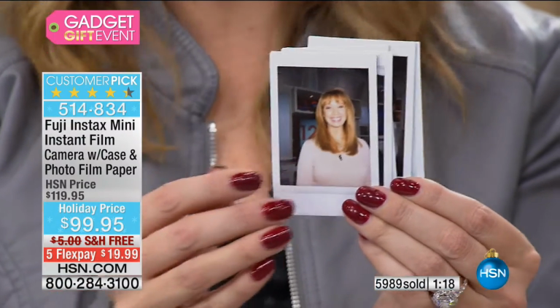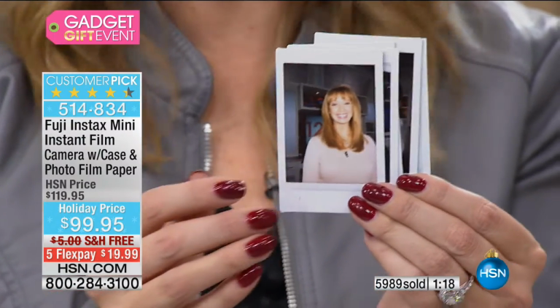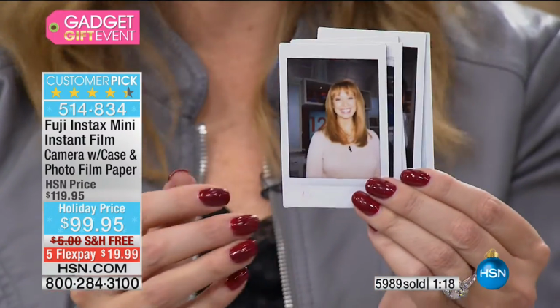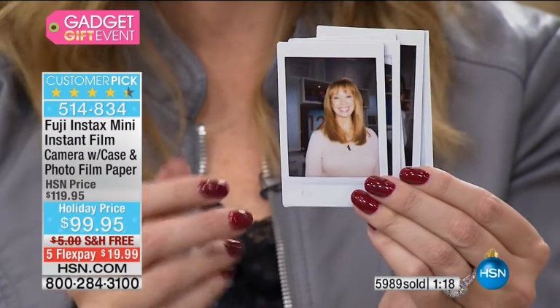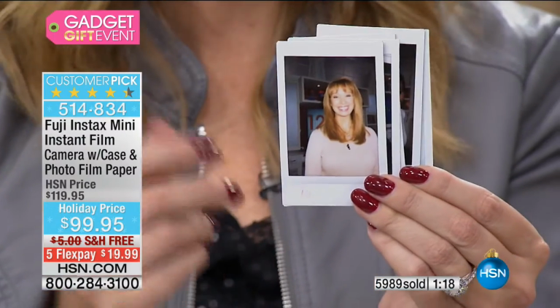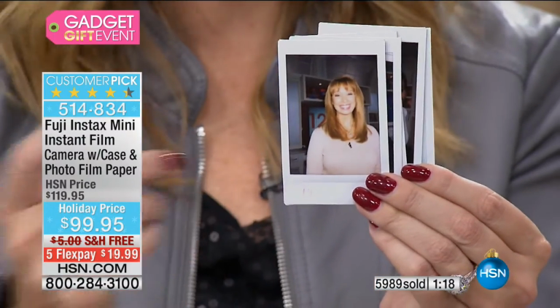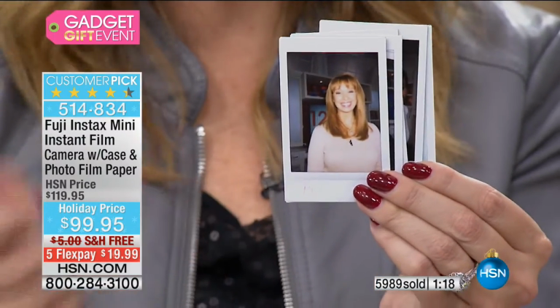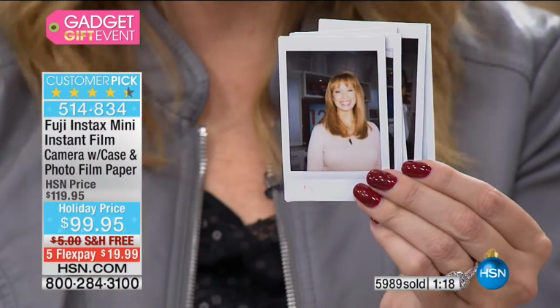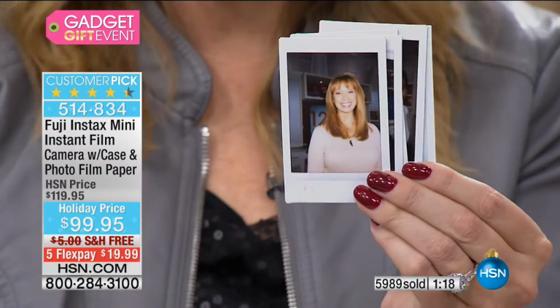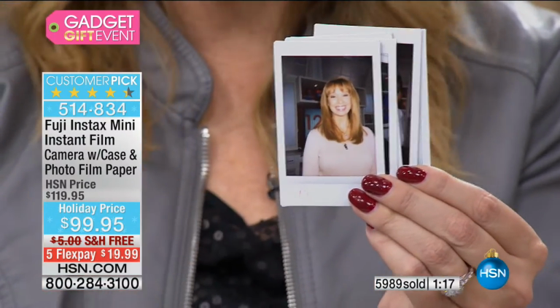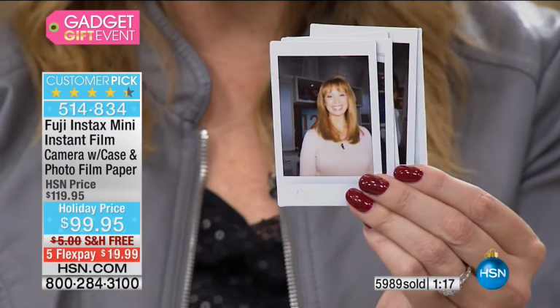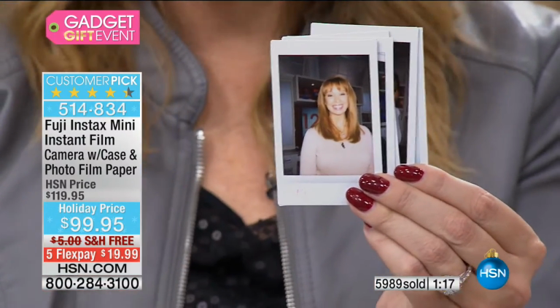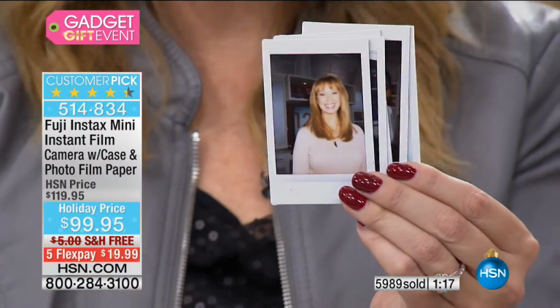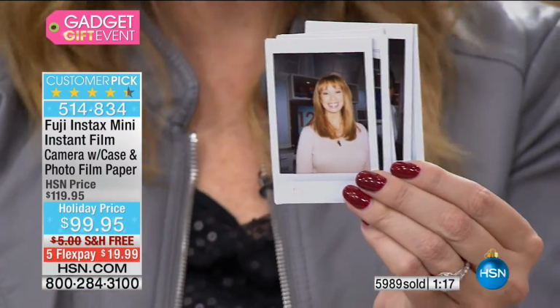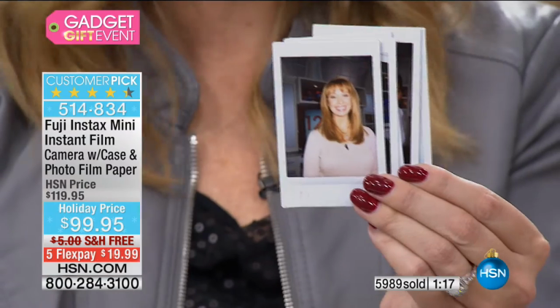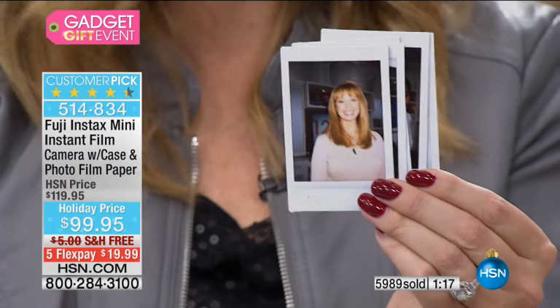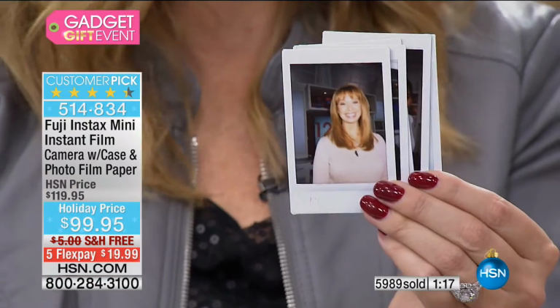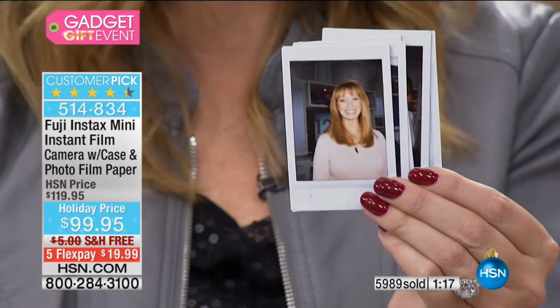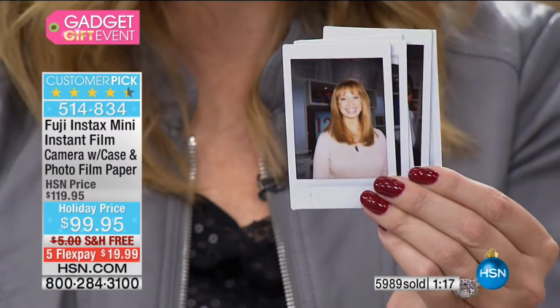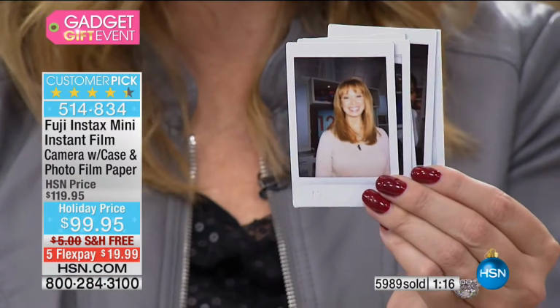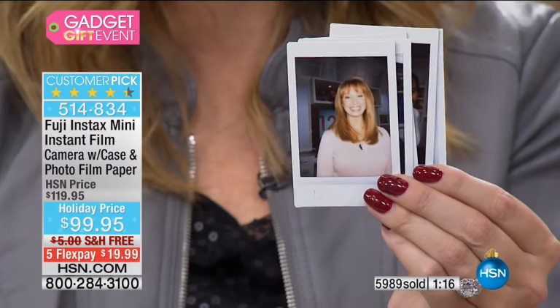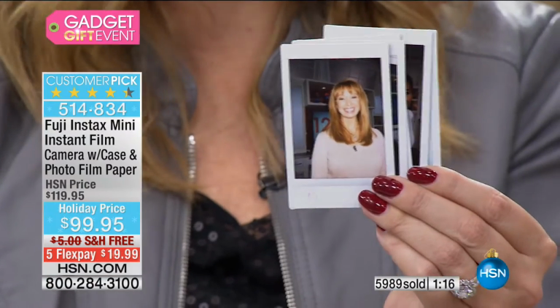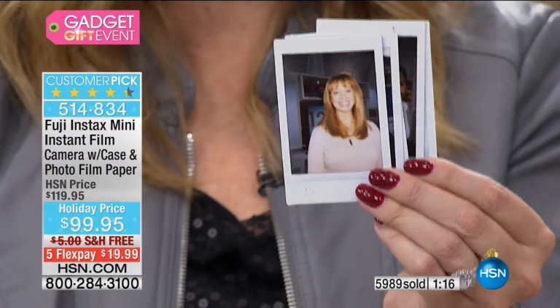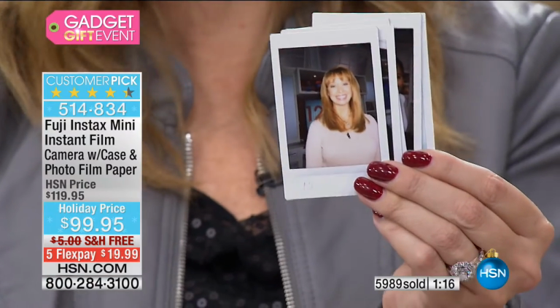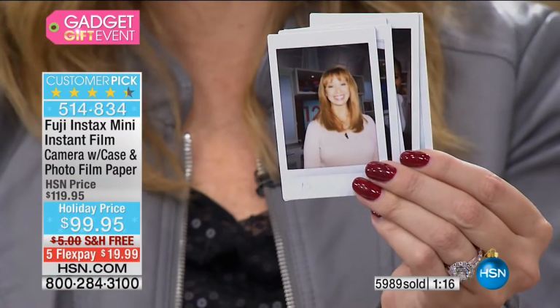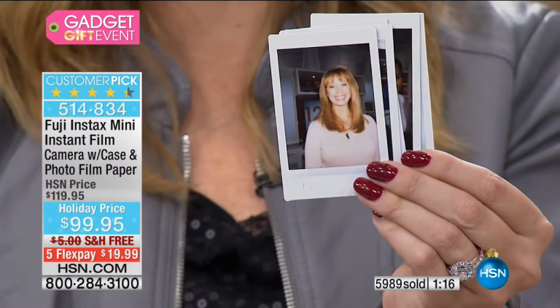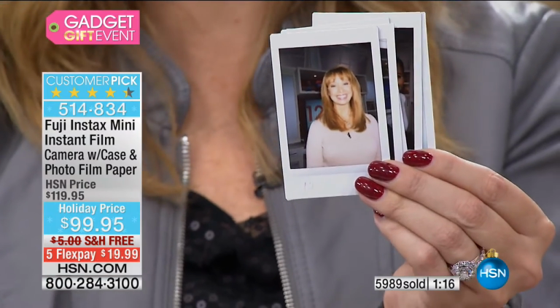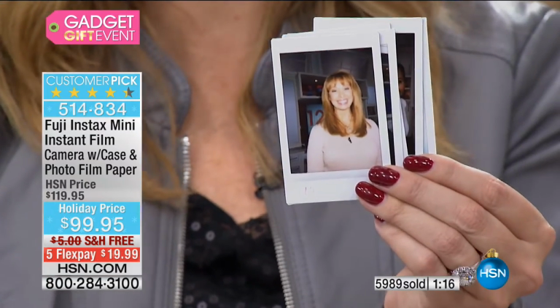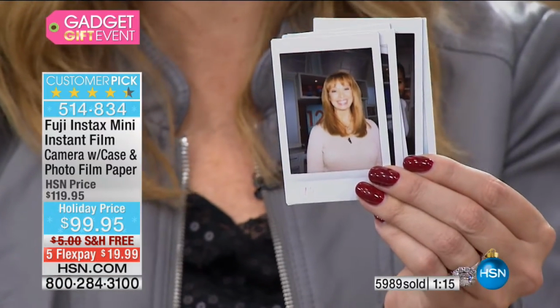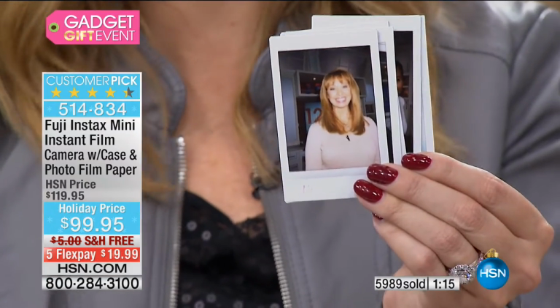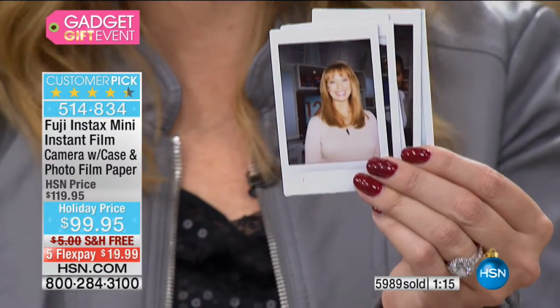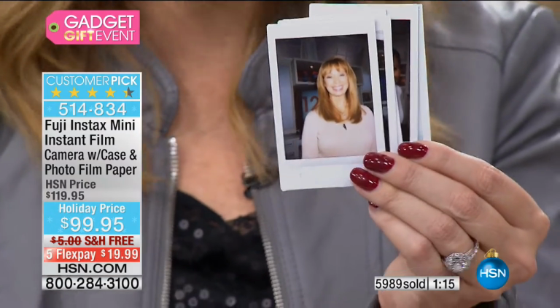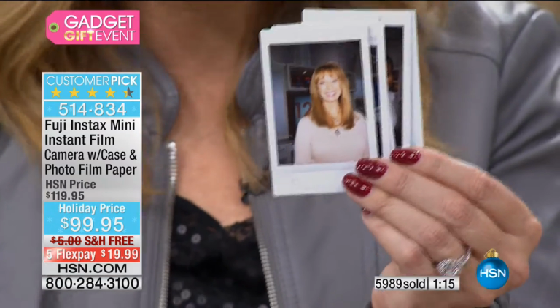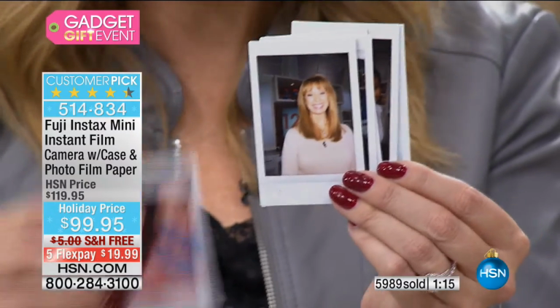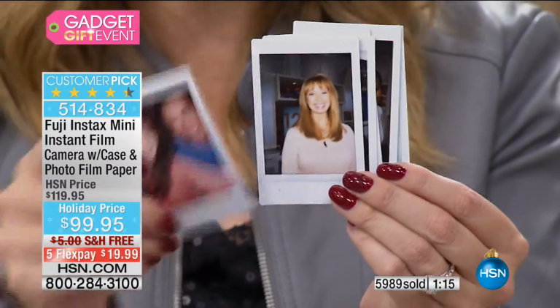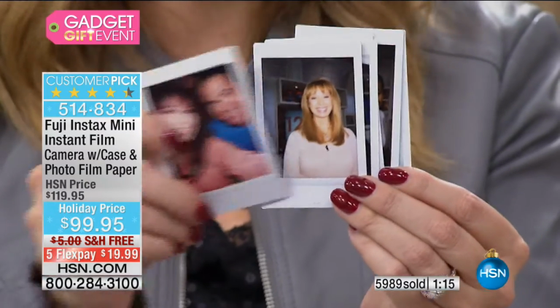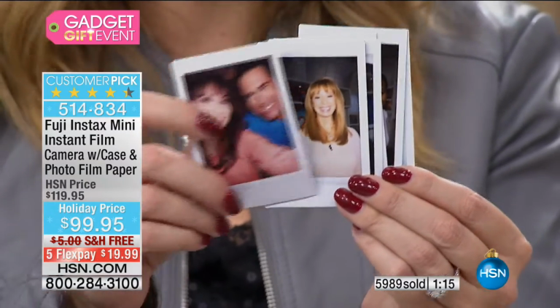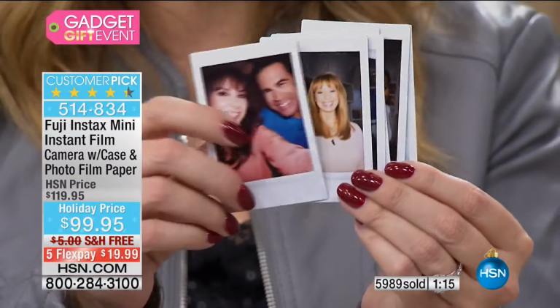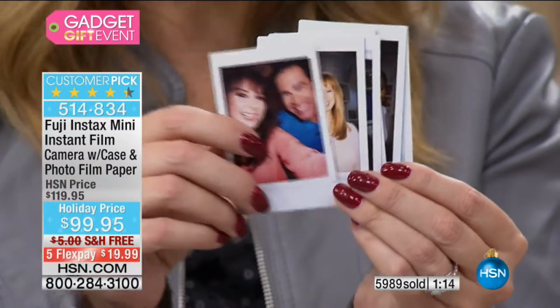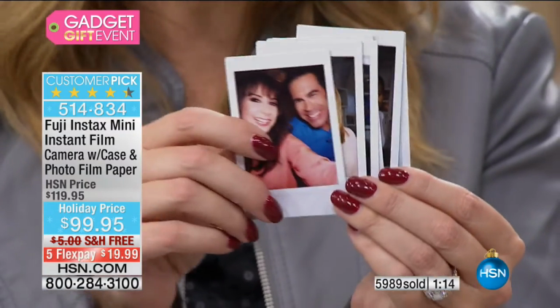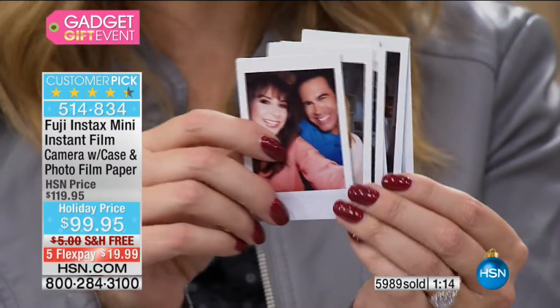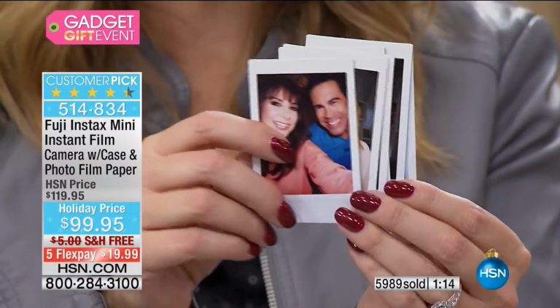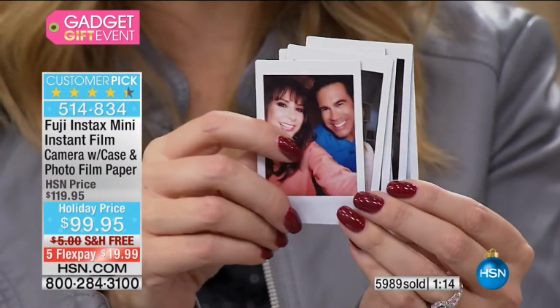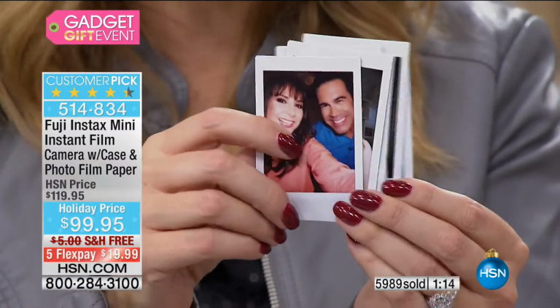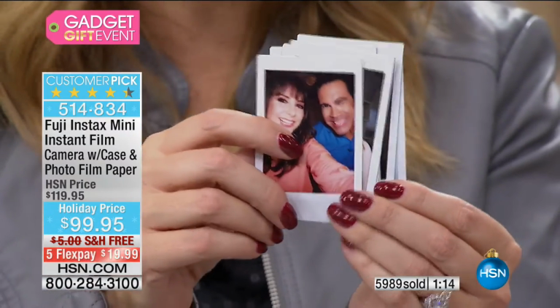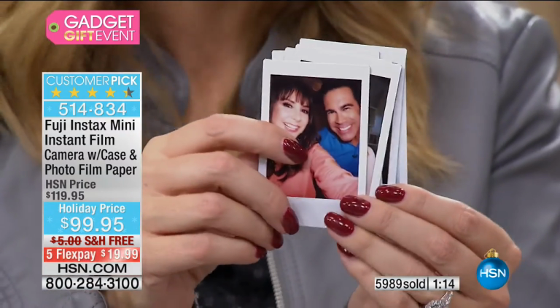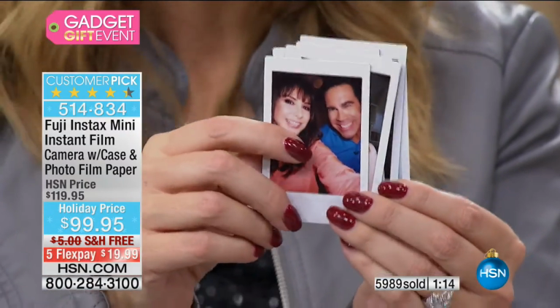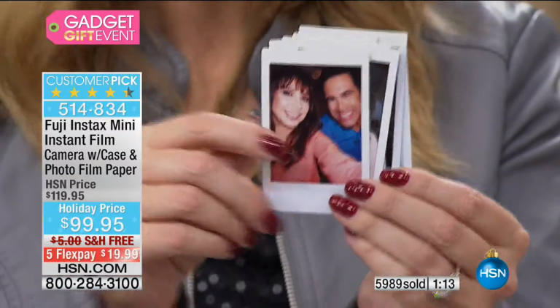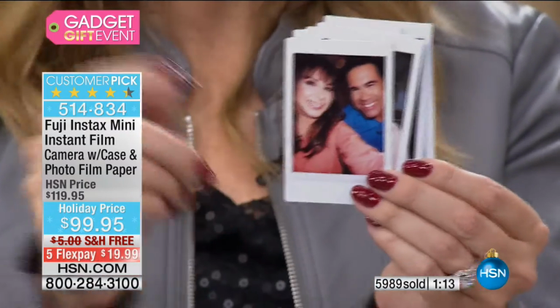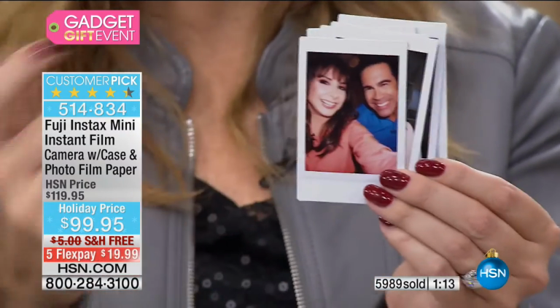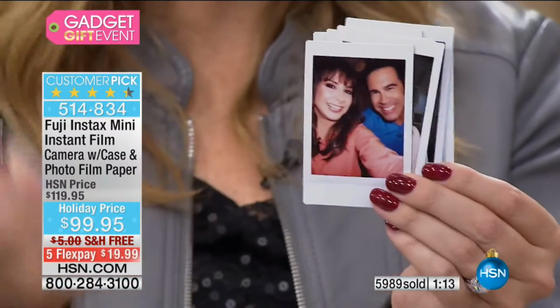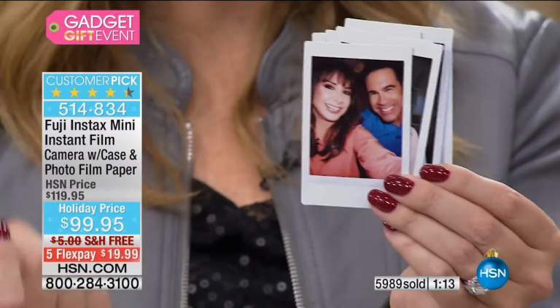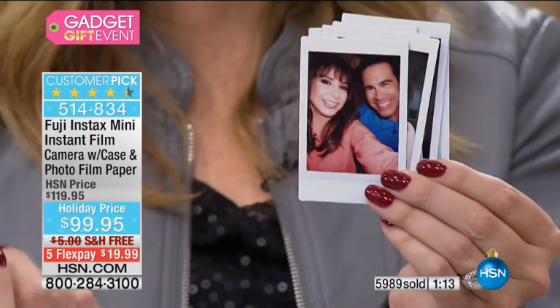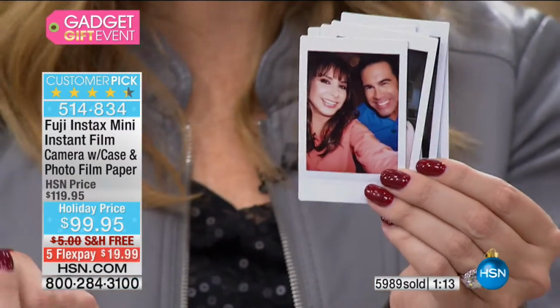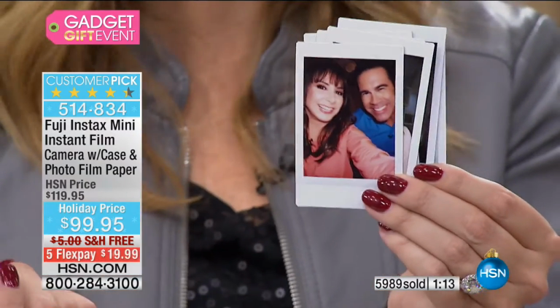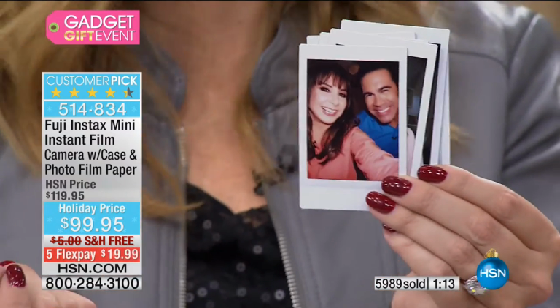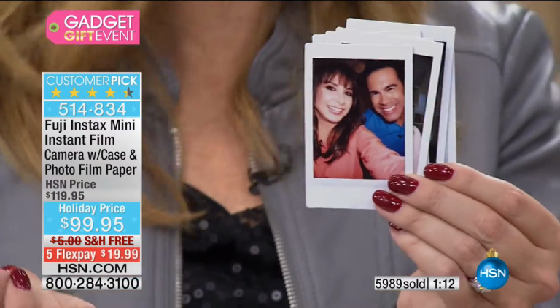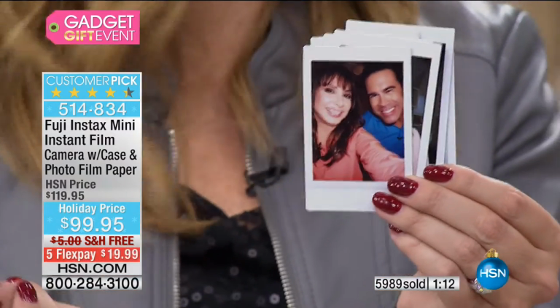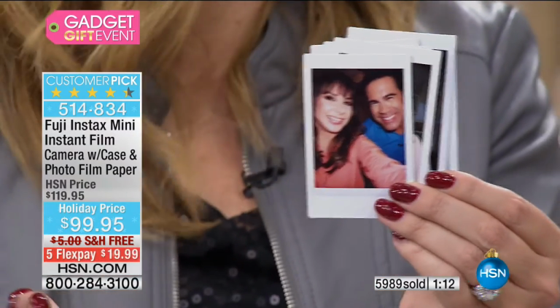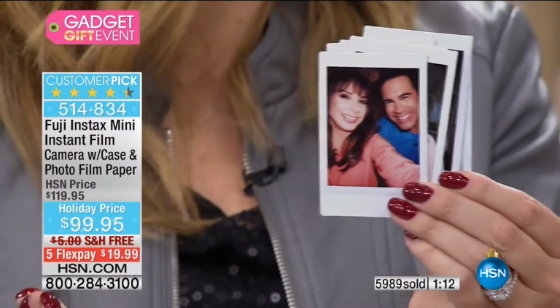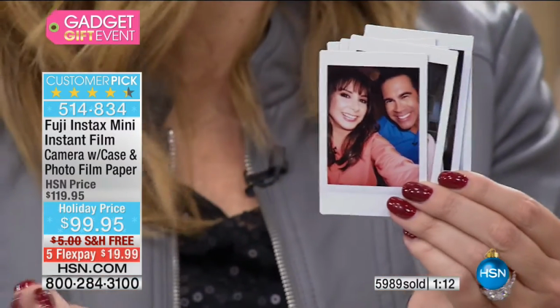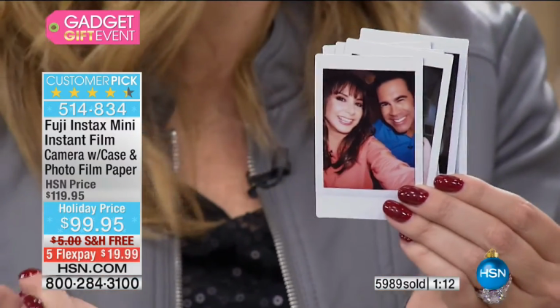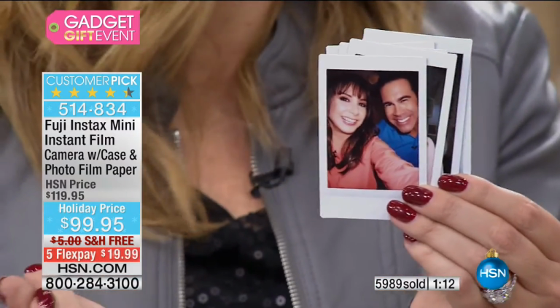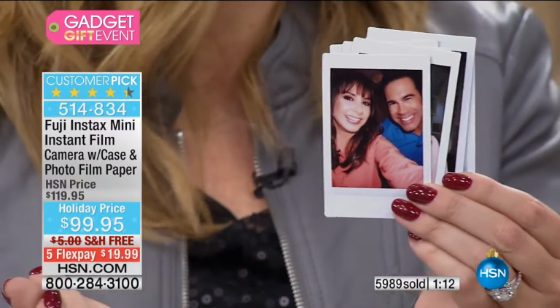Hand it off to friends, take it to a party — you will be the hit of the next event. Great for weddings too.